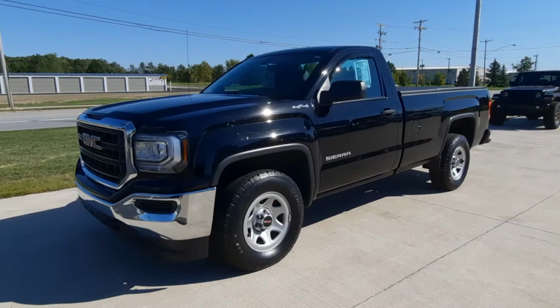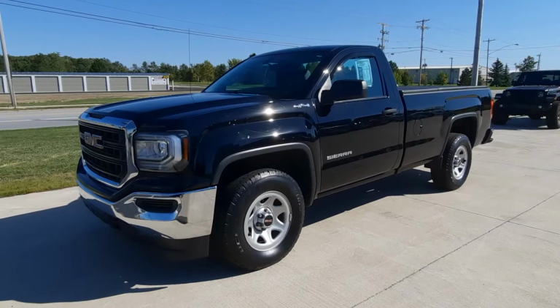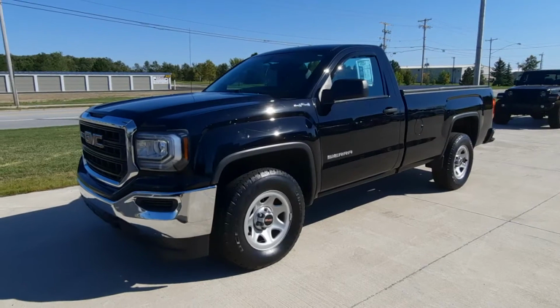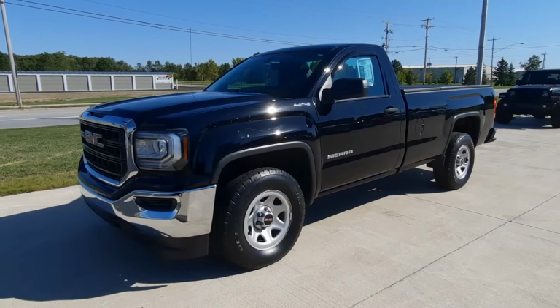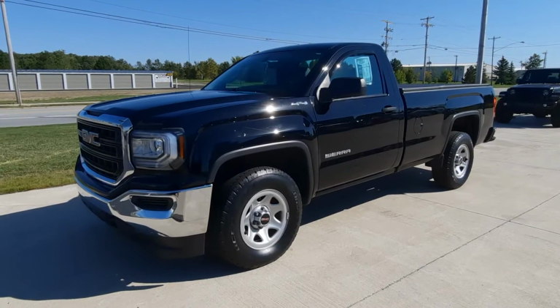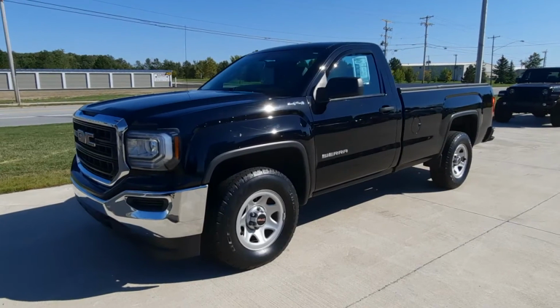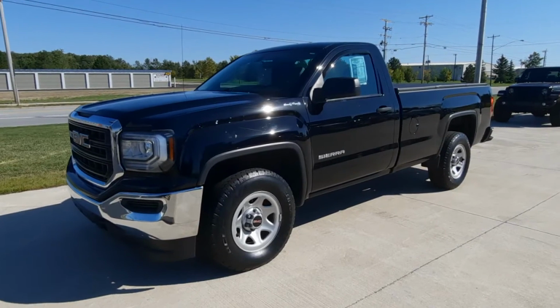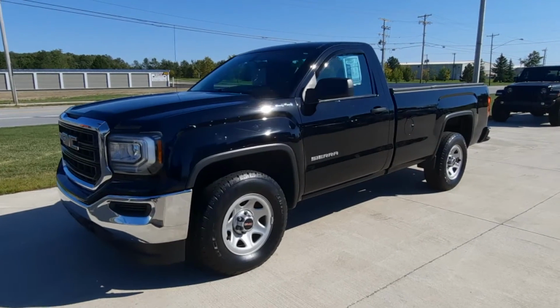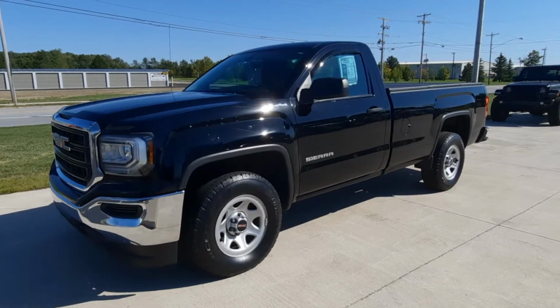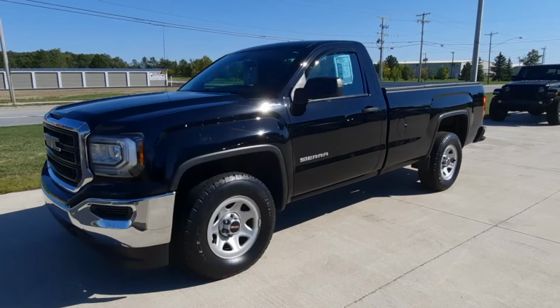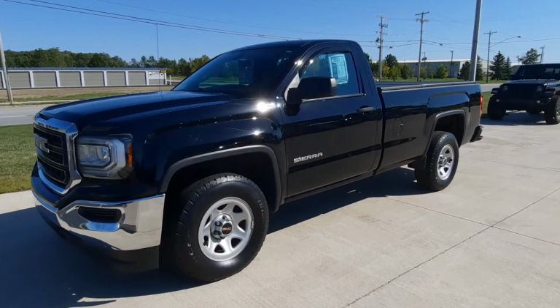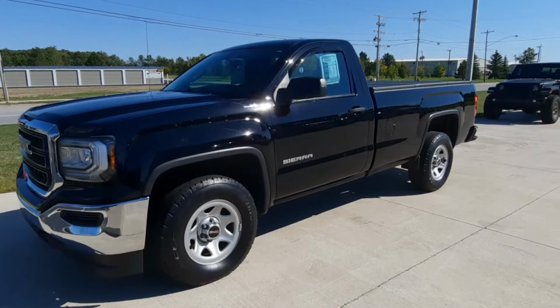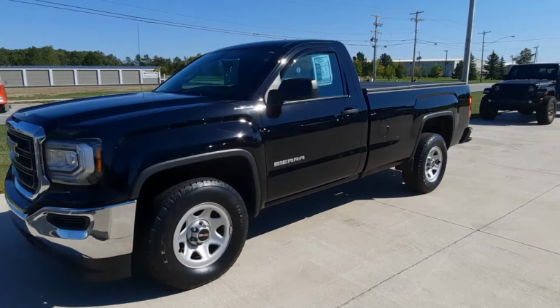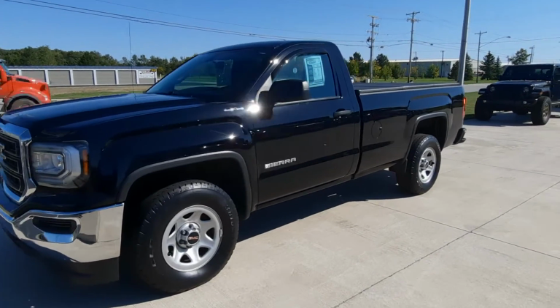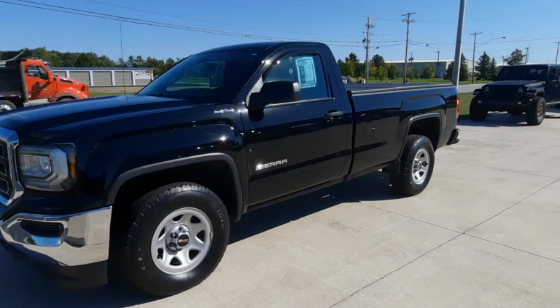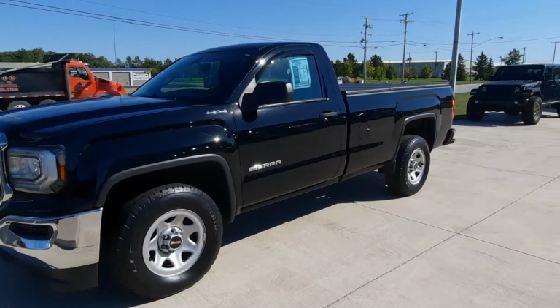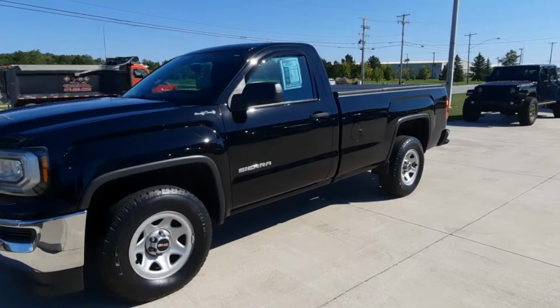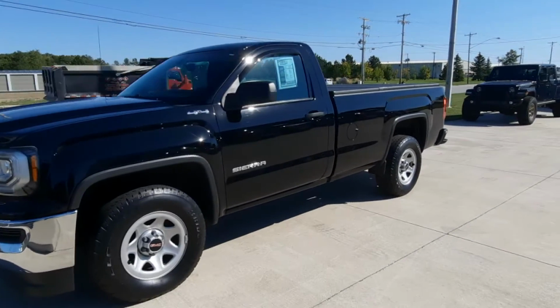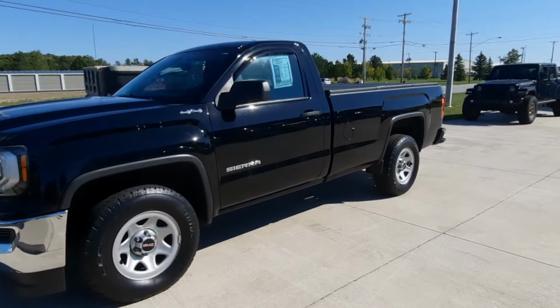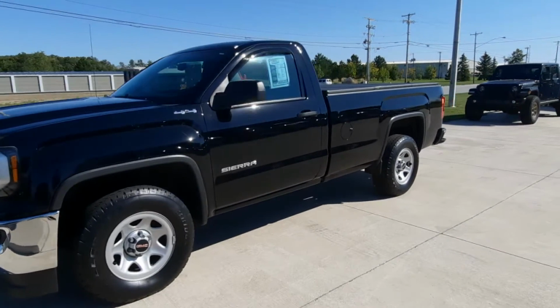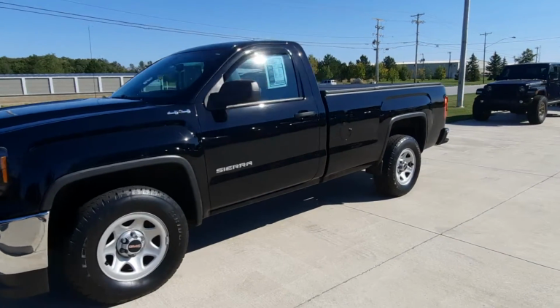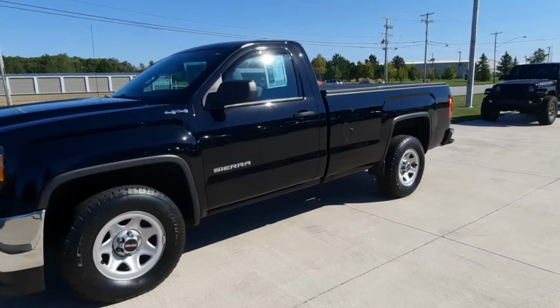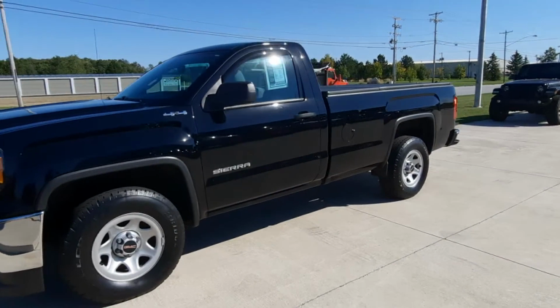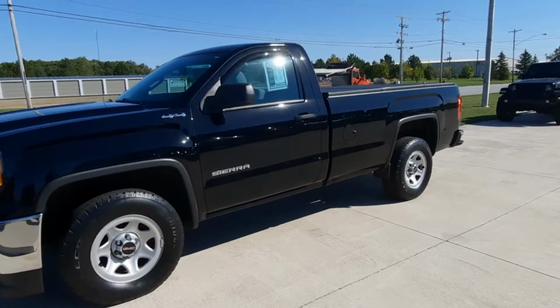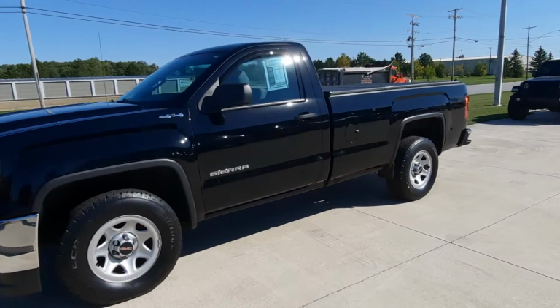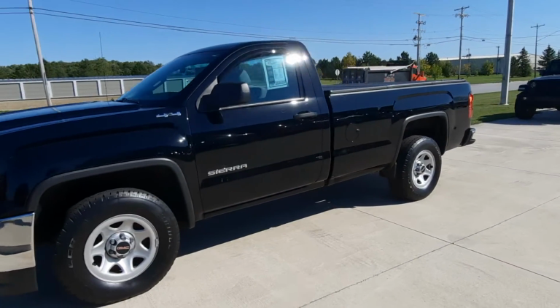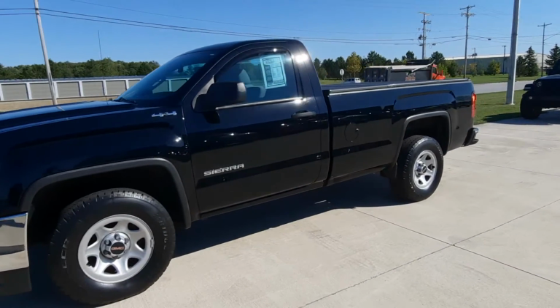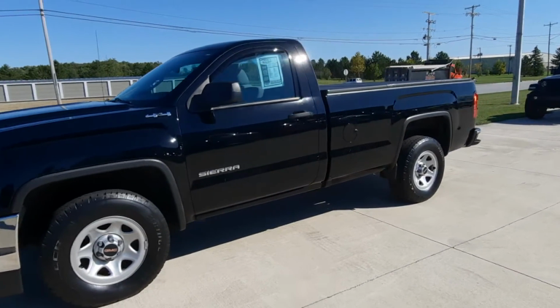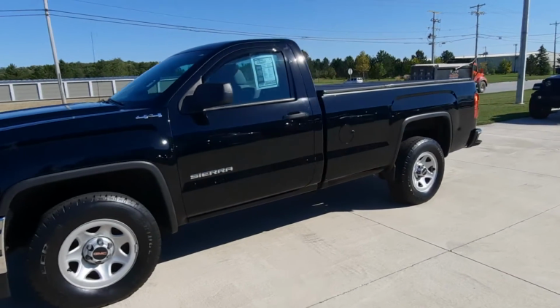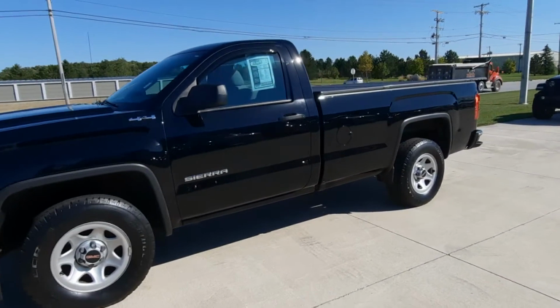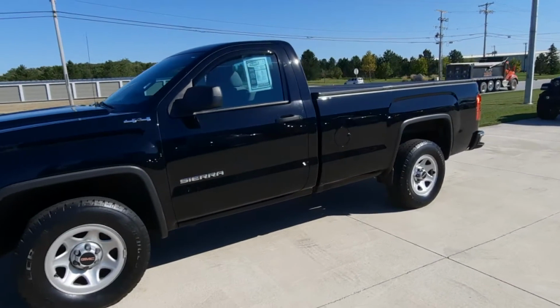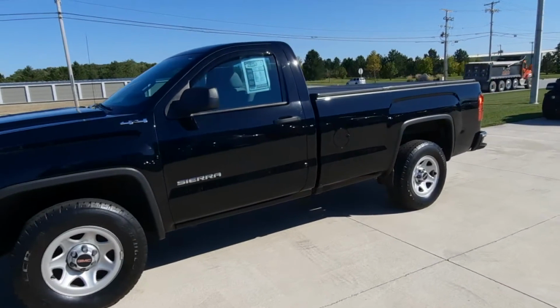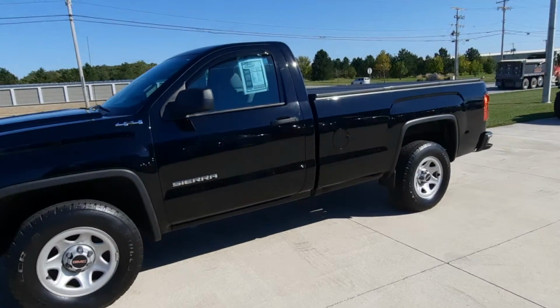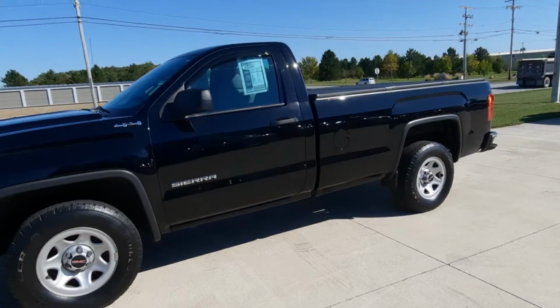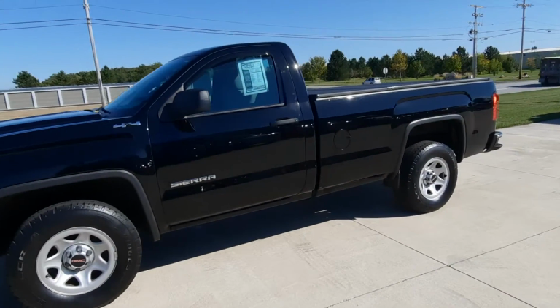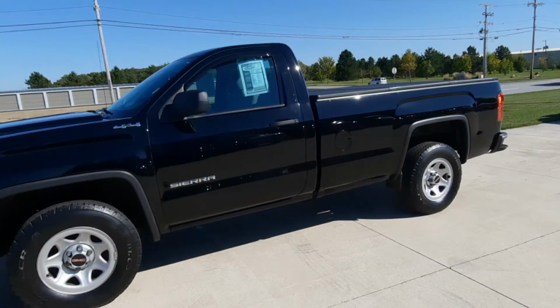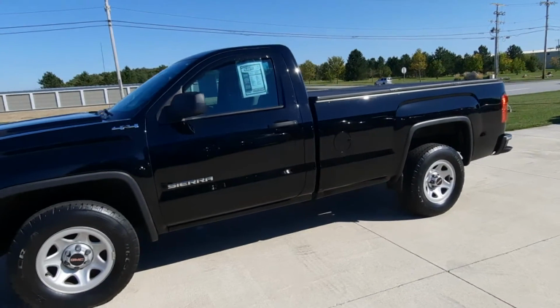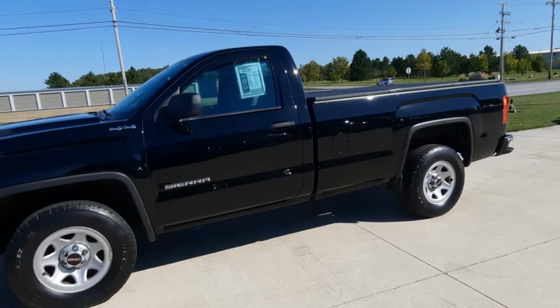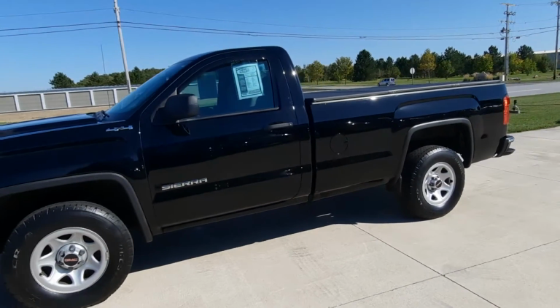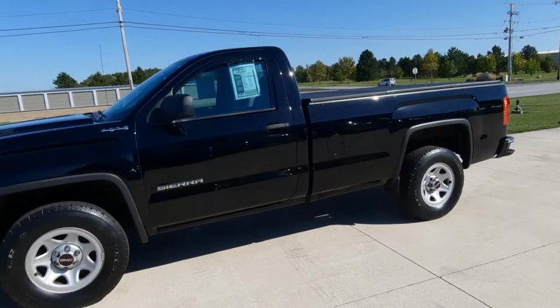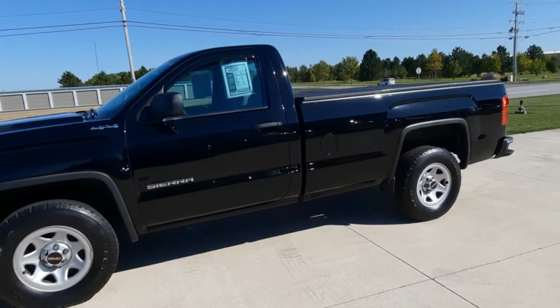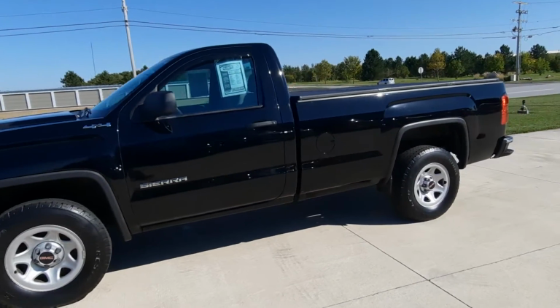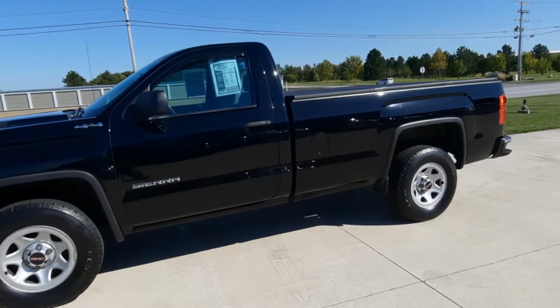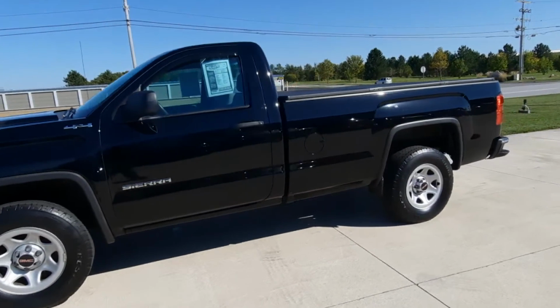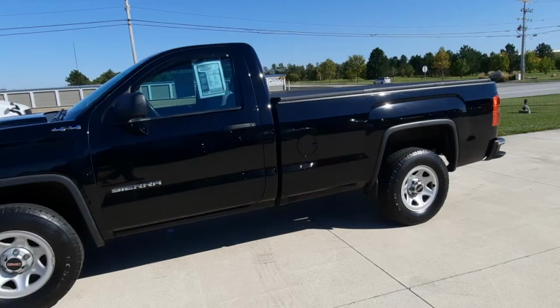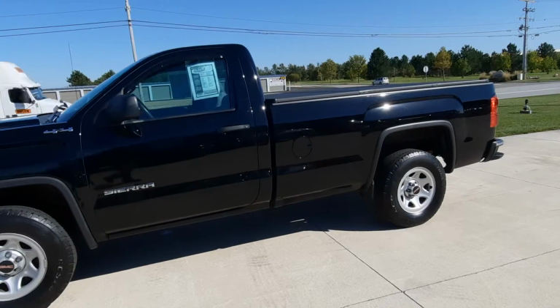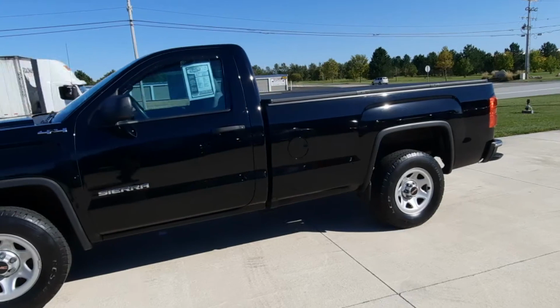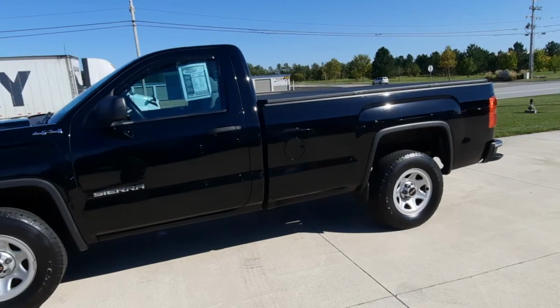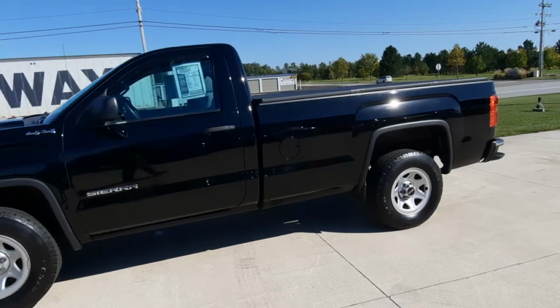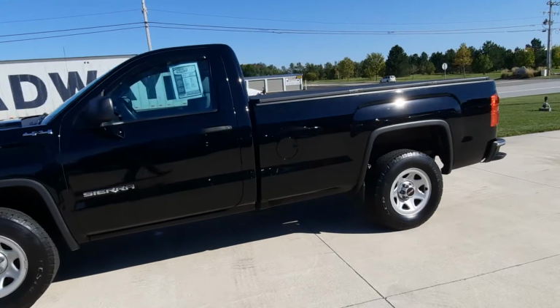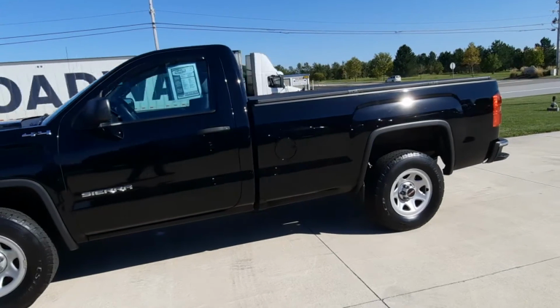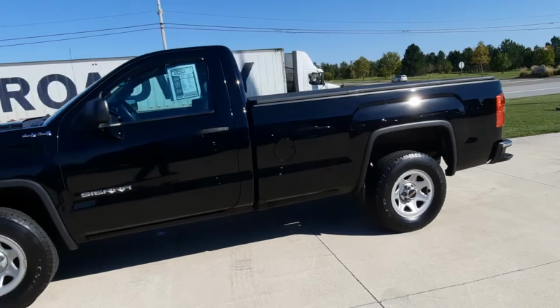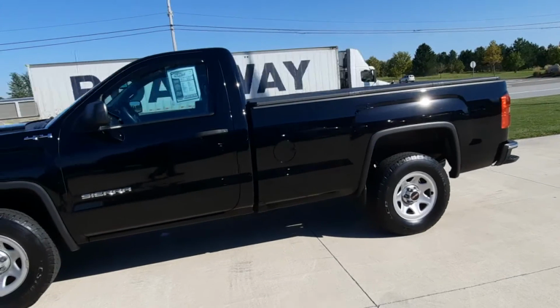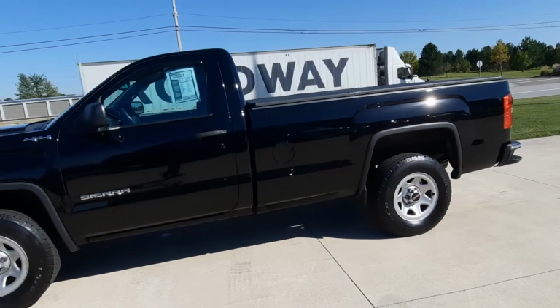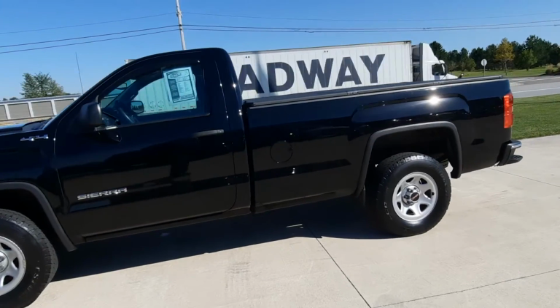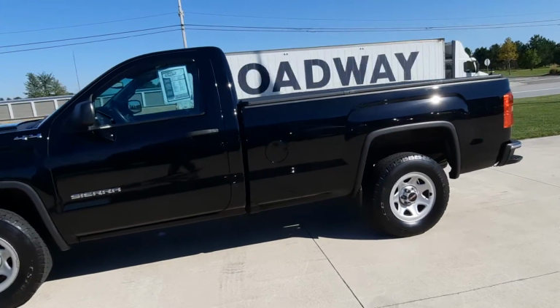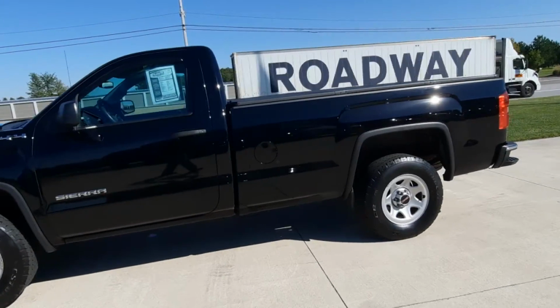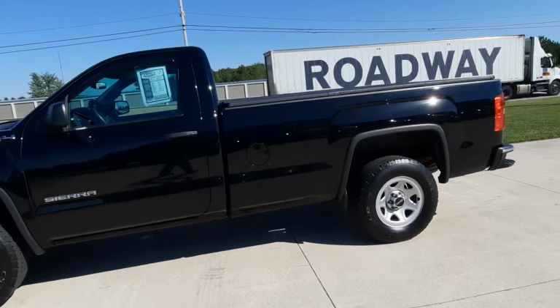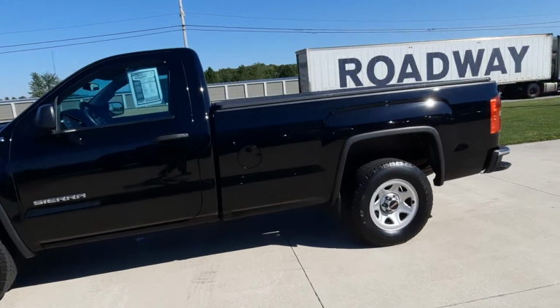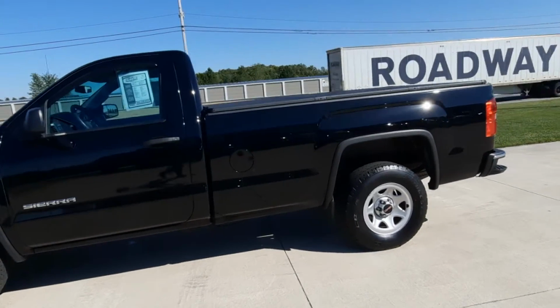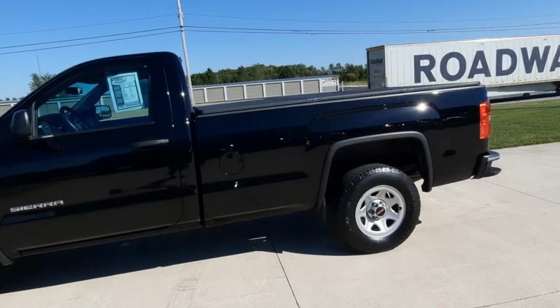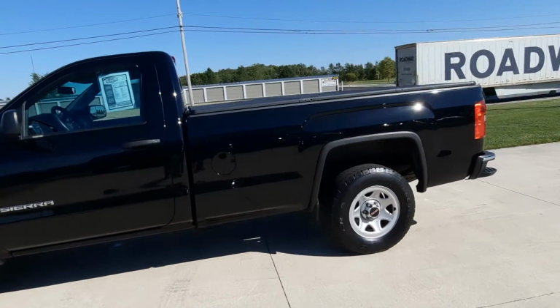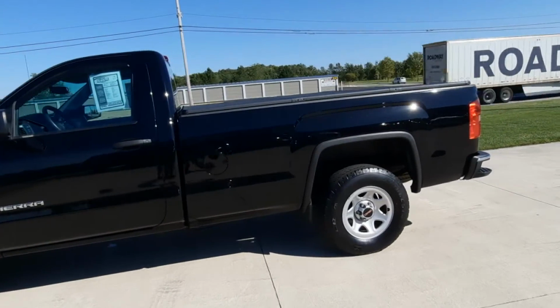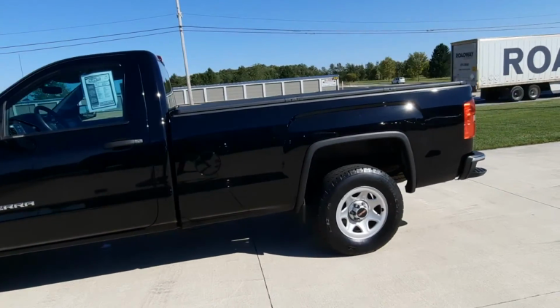Angel here at Terry Hendricks Chrysler, going to take you on a quick walk around of this 2017 GMC Sierra 1500.